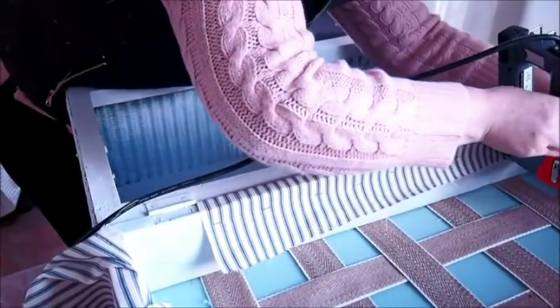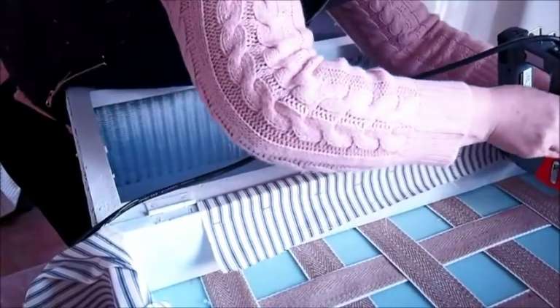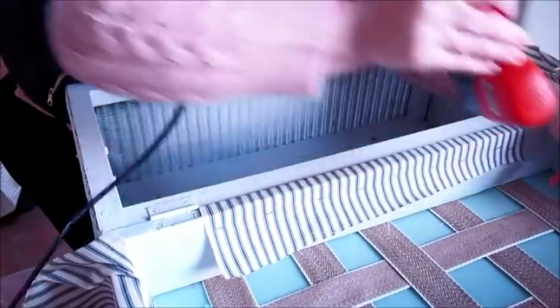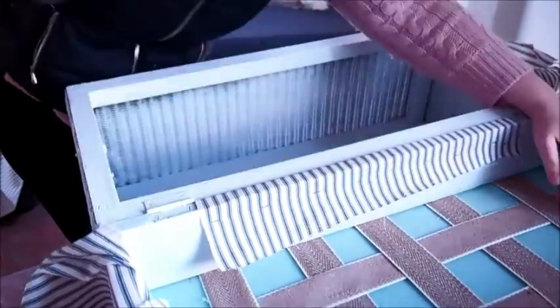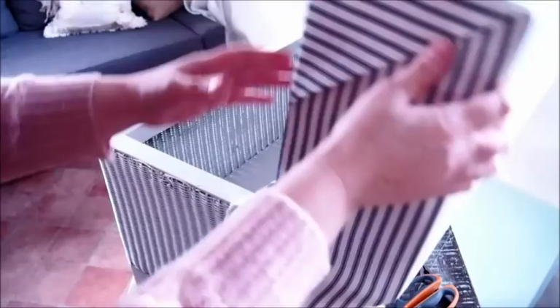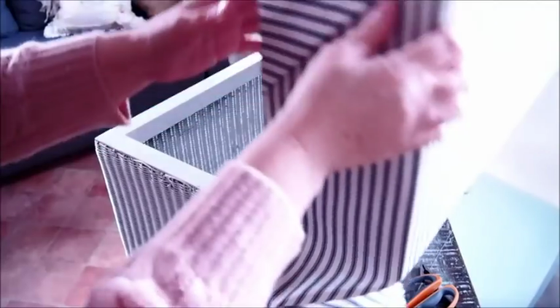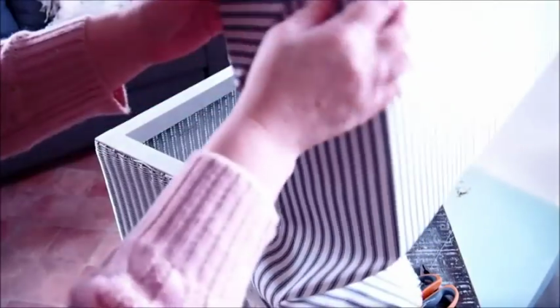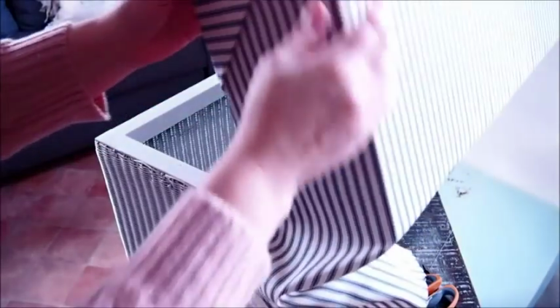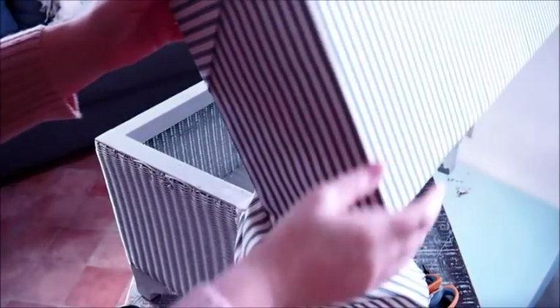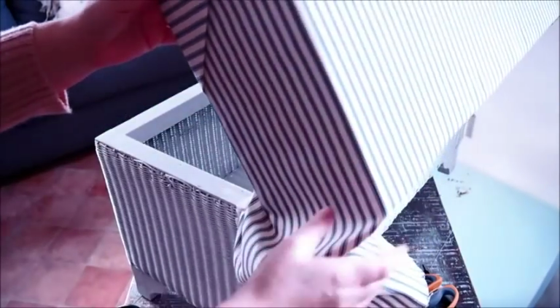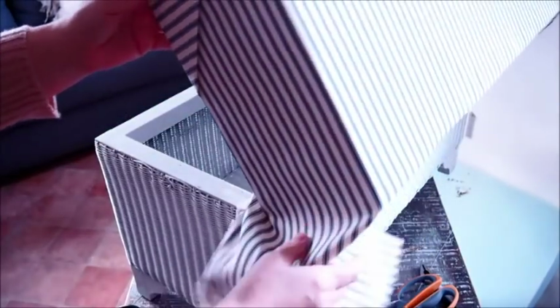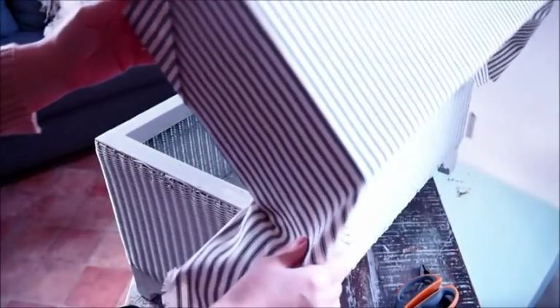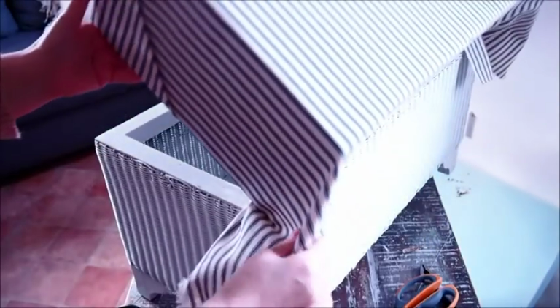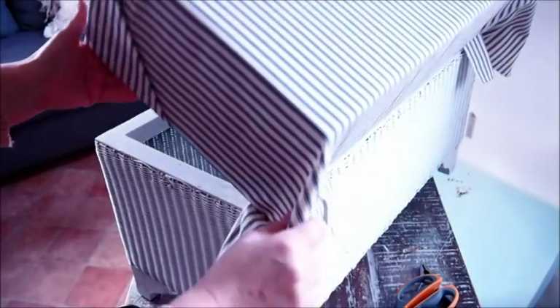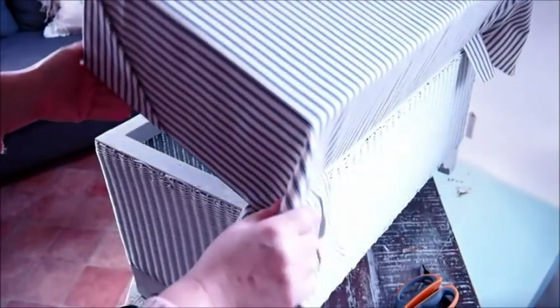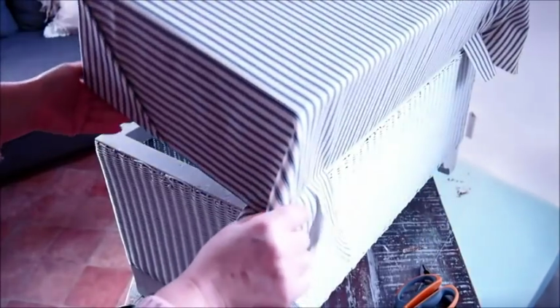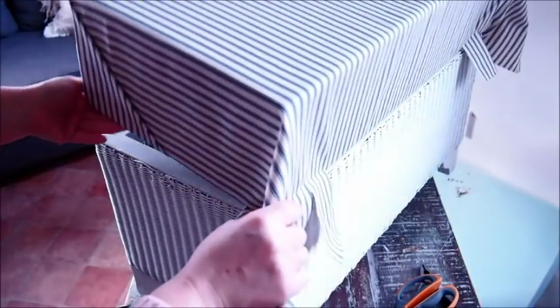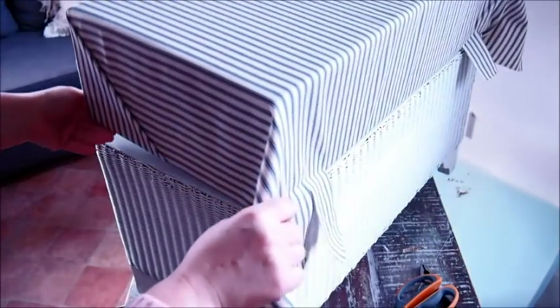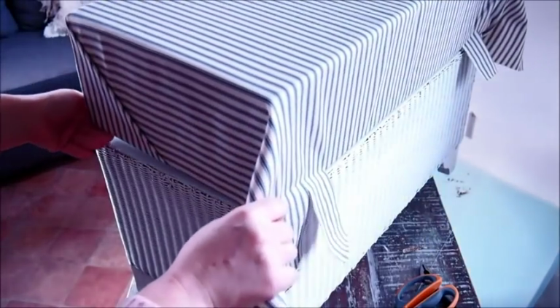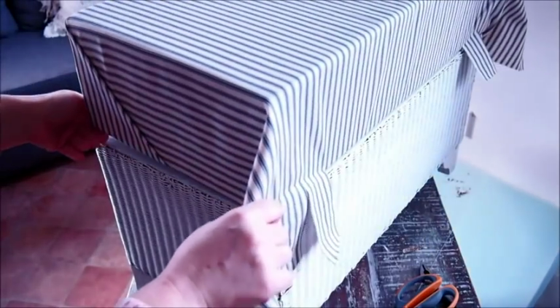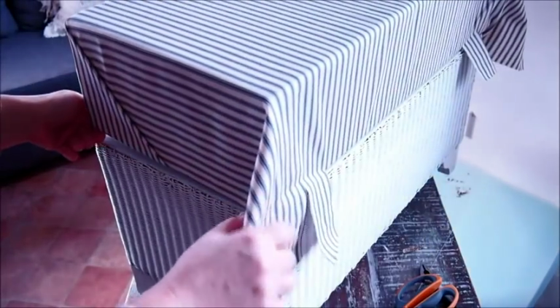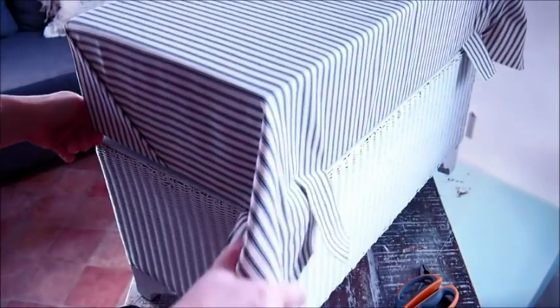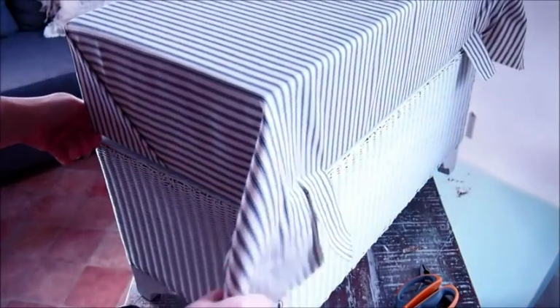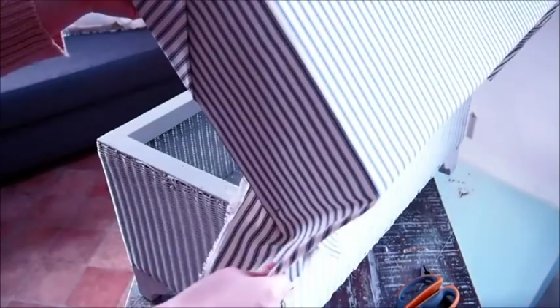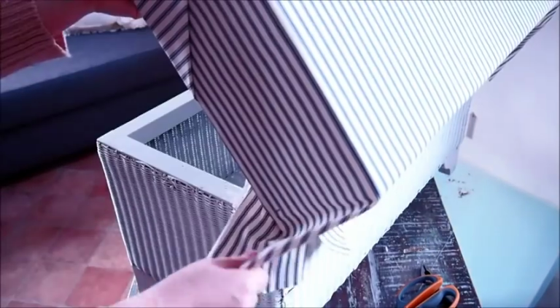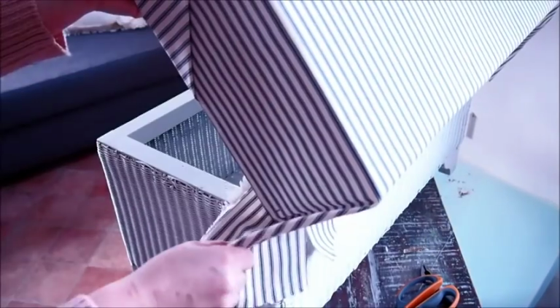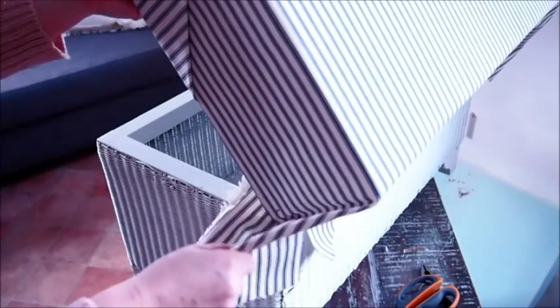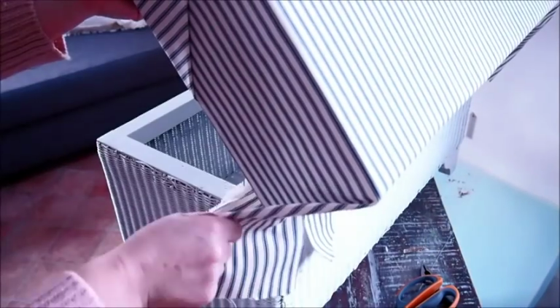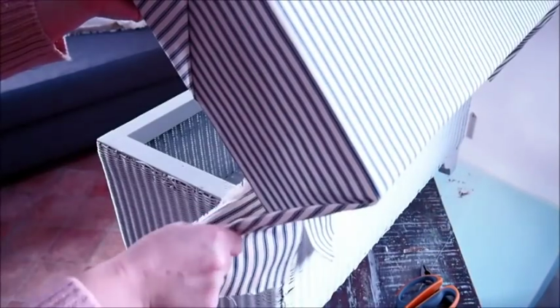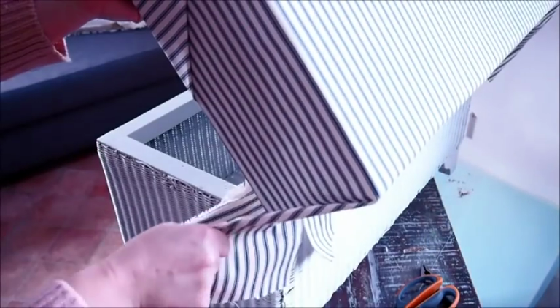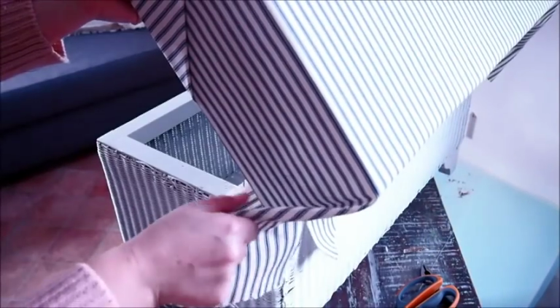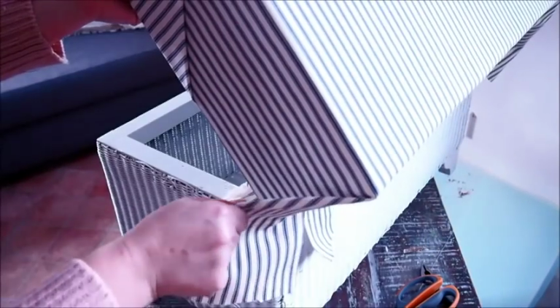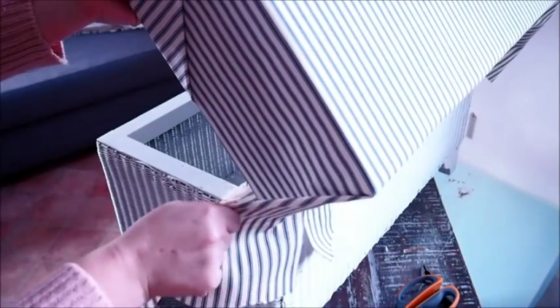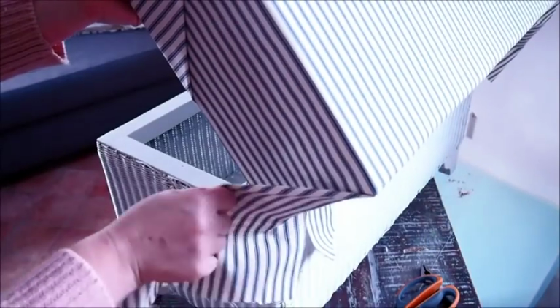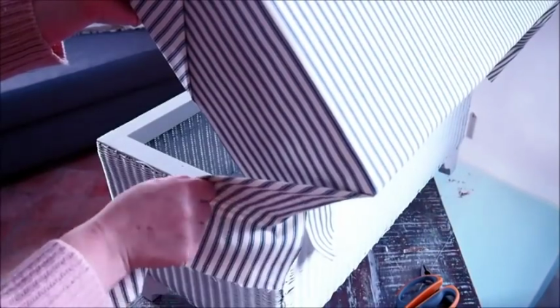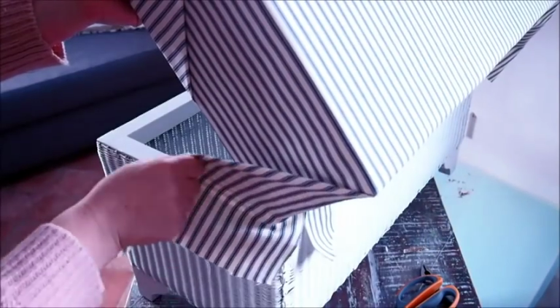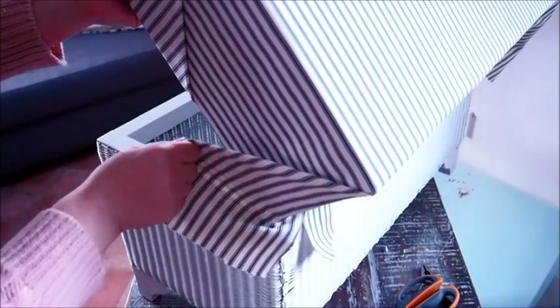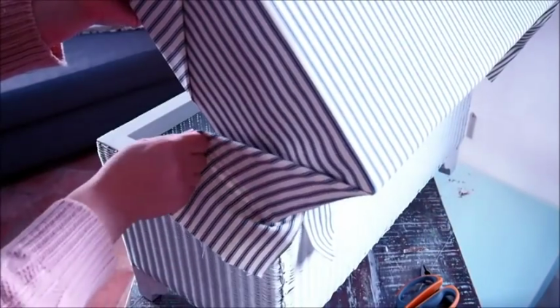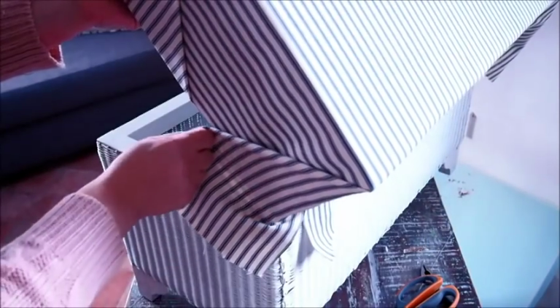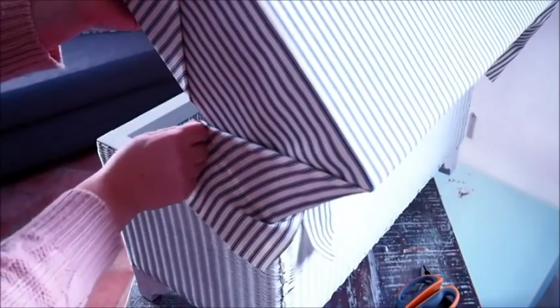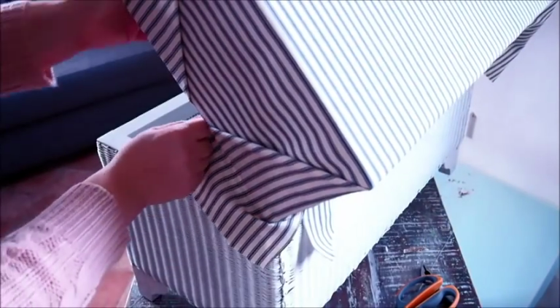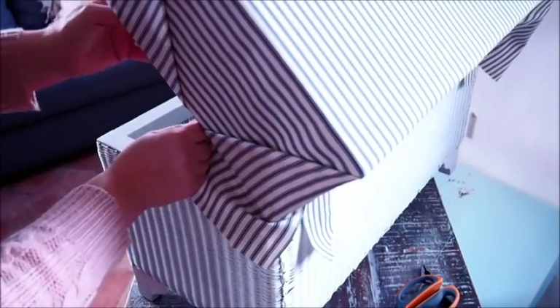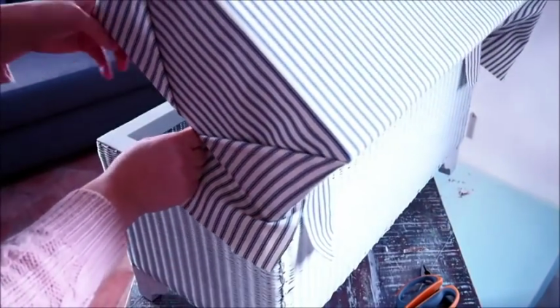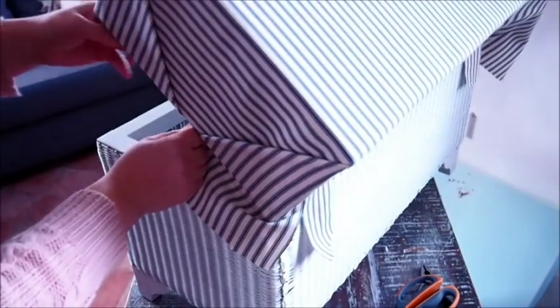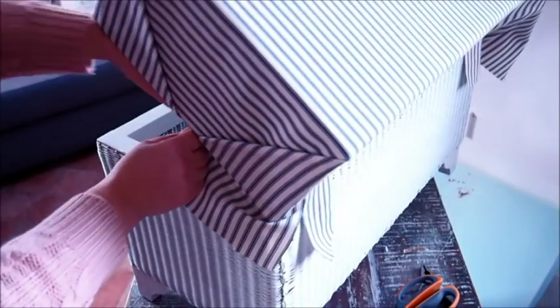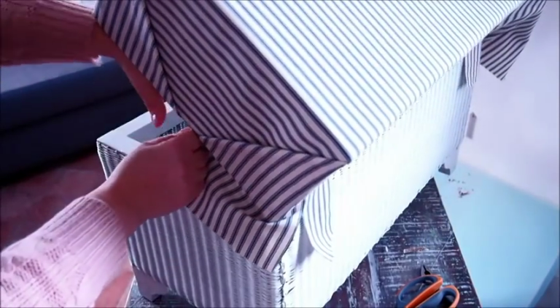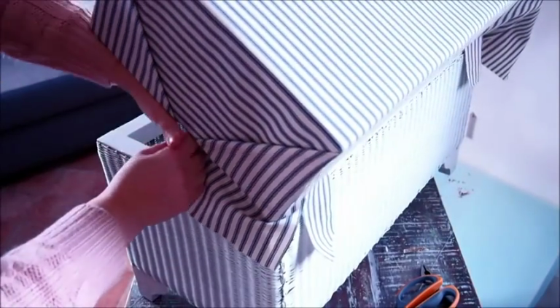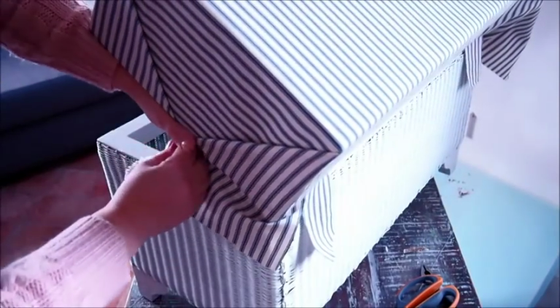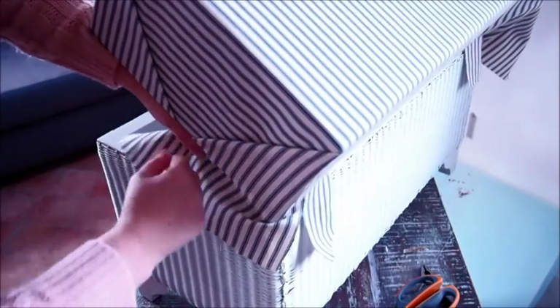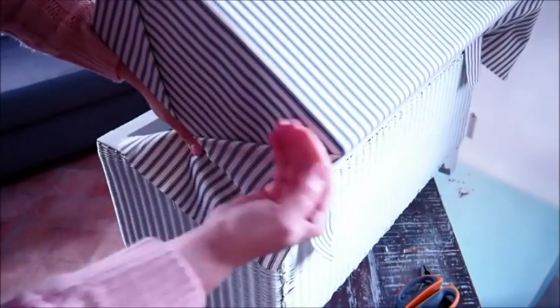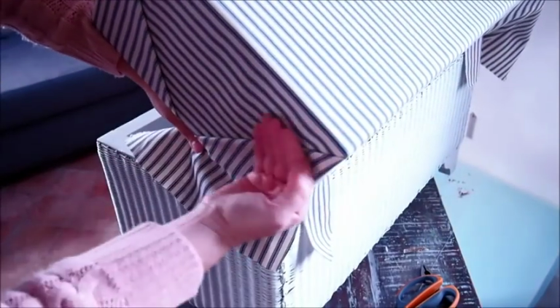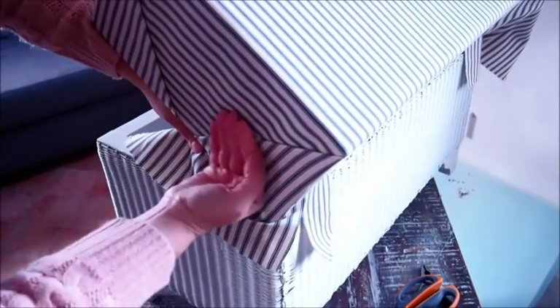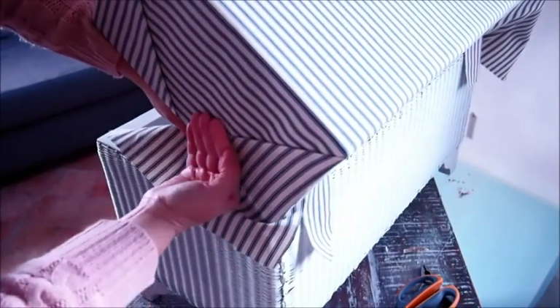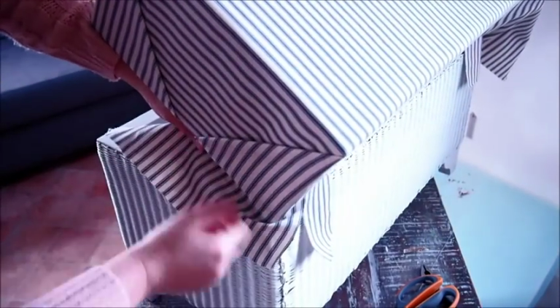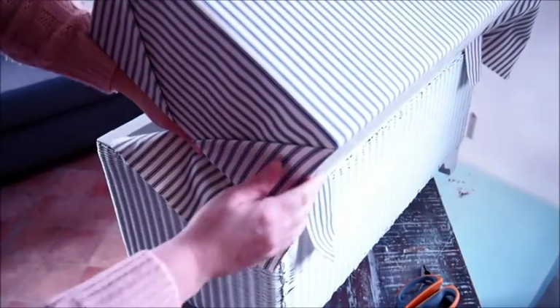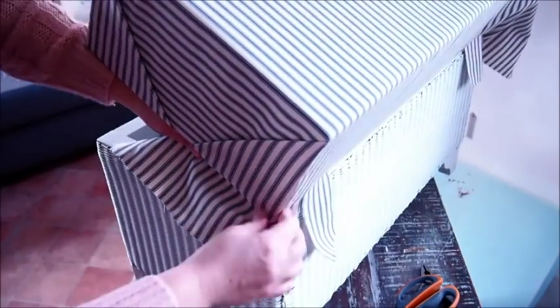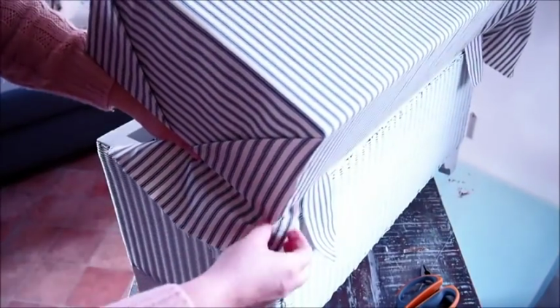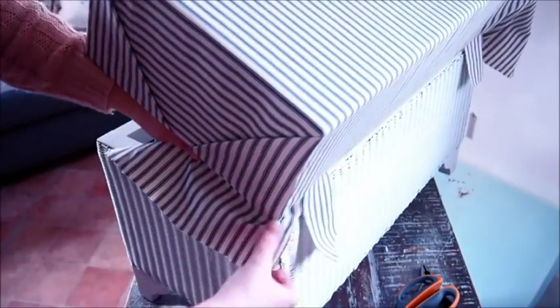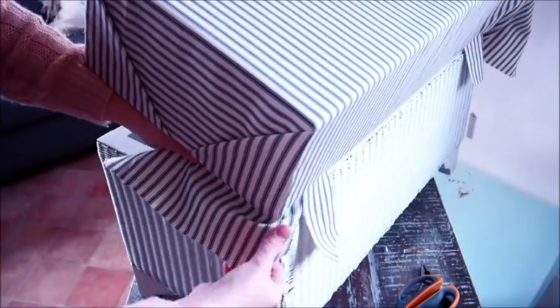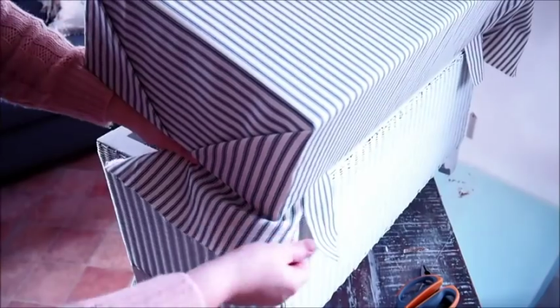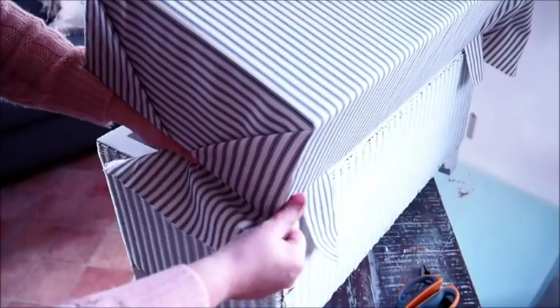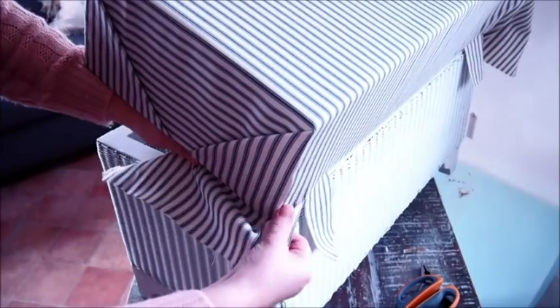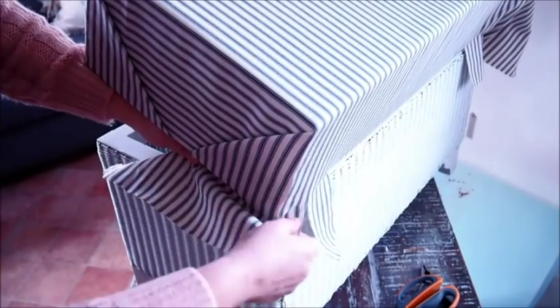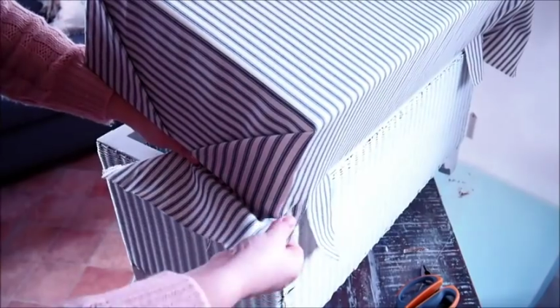Next I'm going to fold round the two back side corners, just like I did with the front corners.